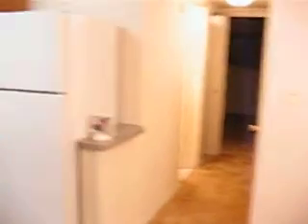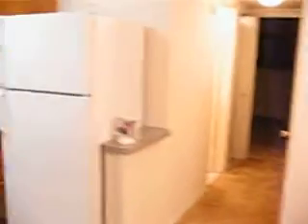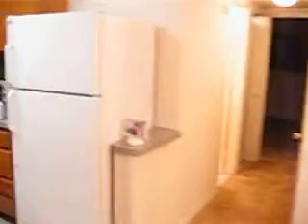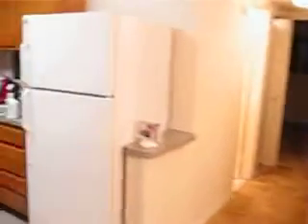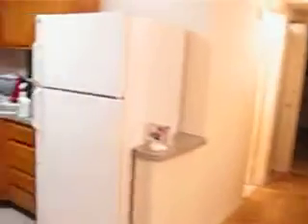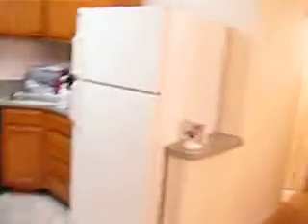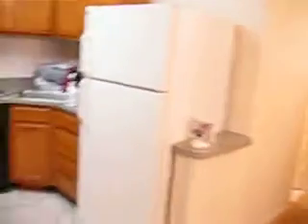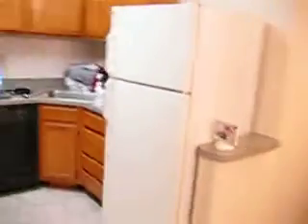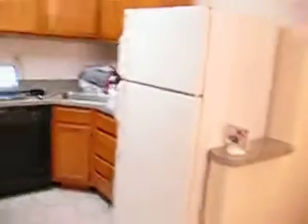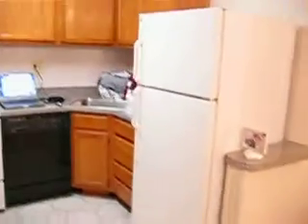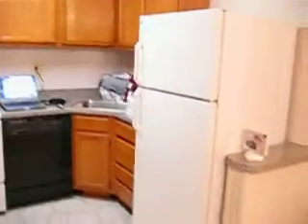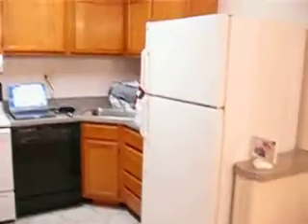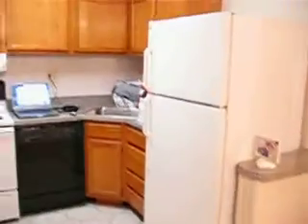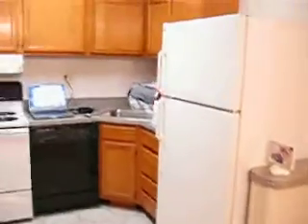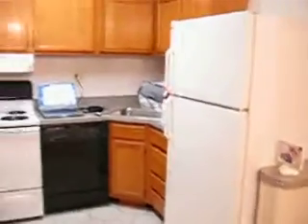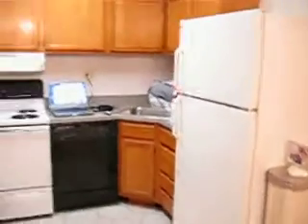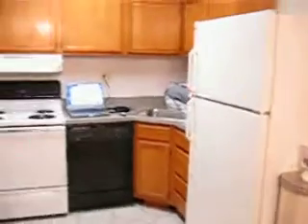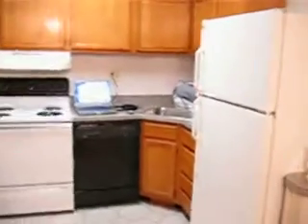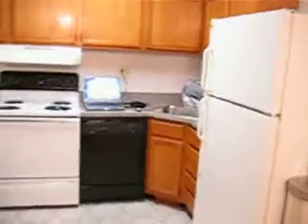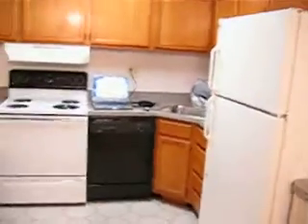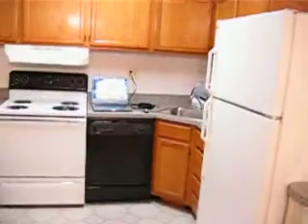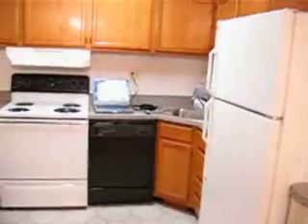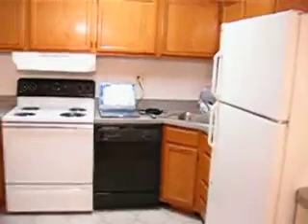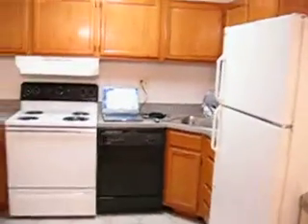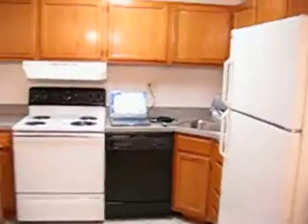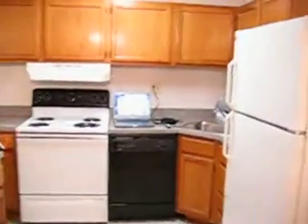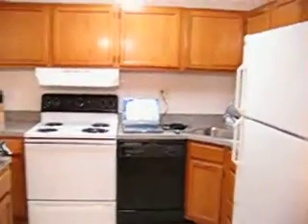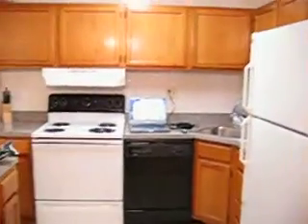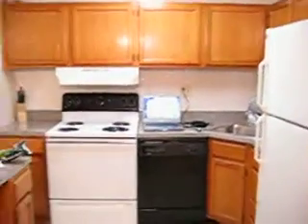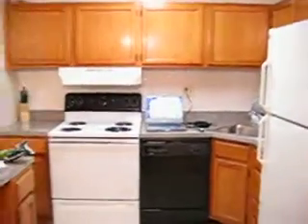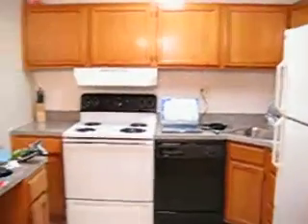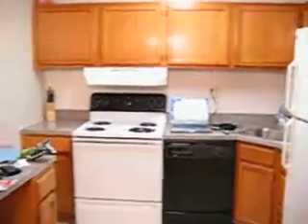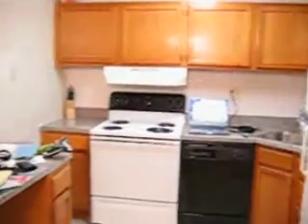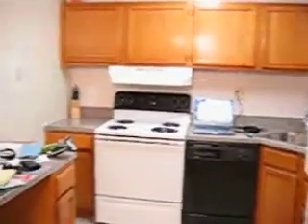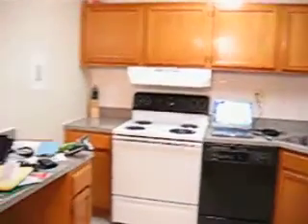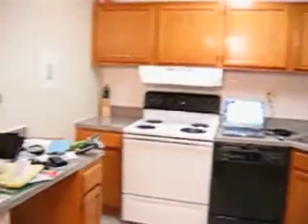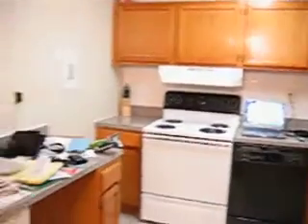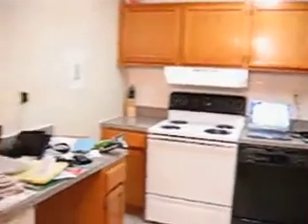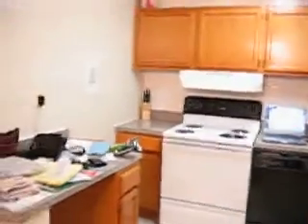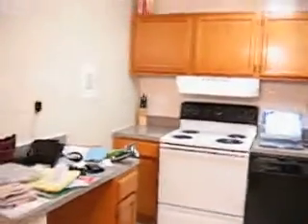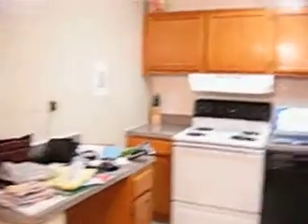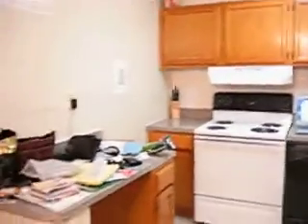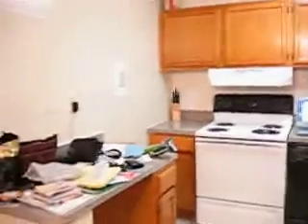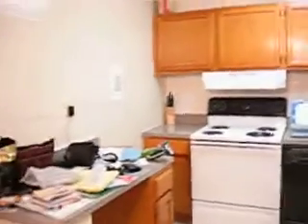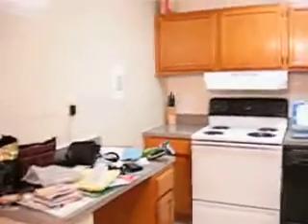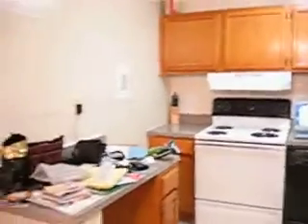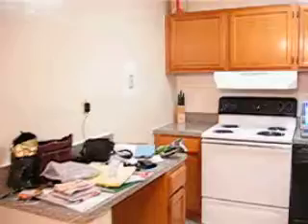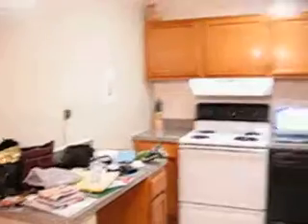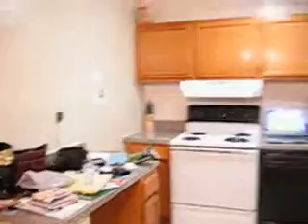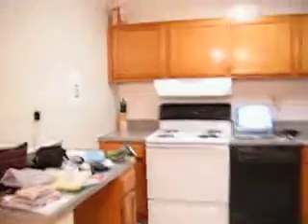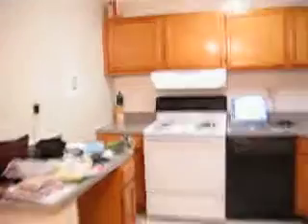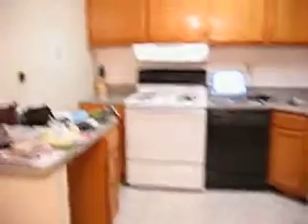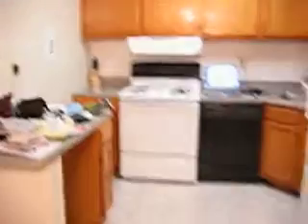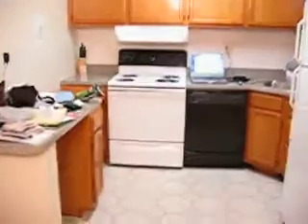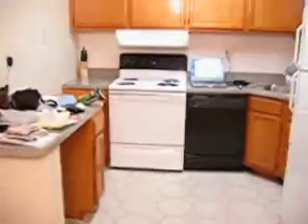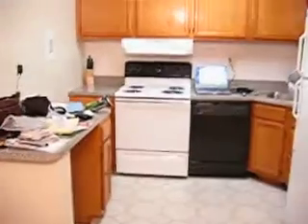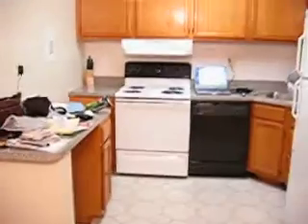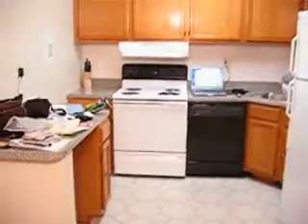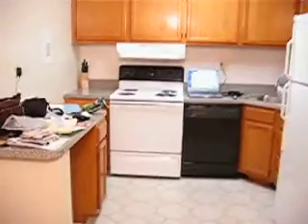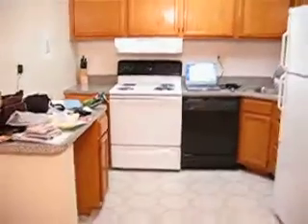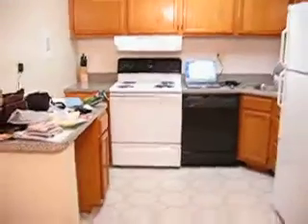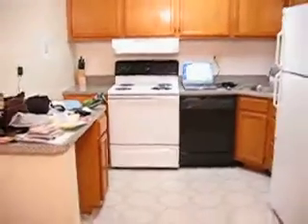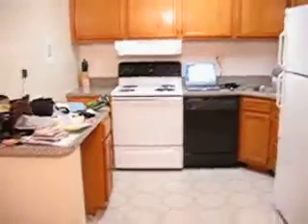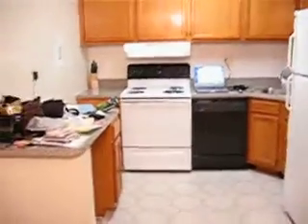We come around to the kitchen. We've got an ice maker going right now.